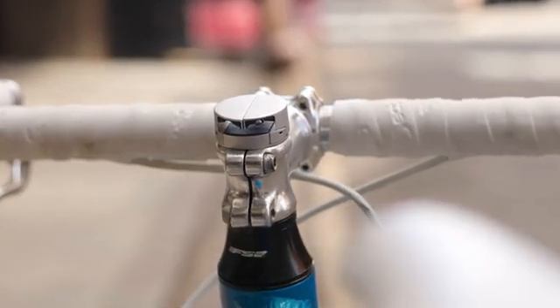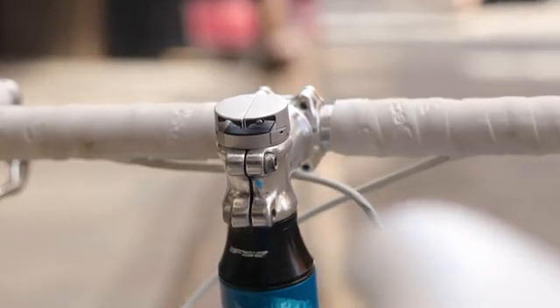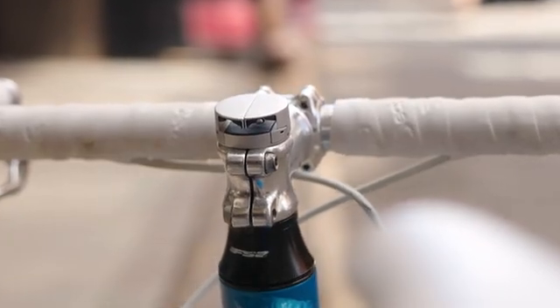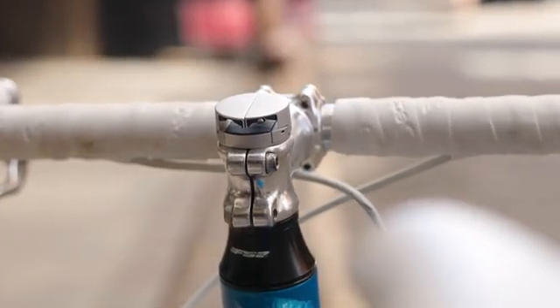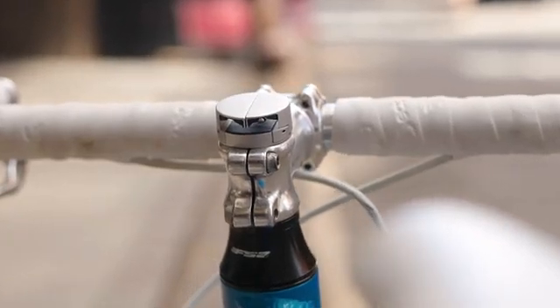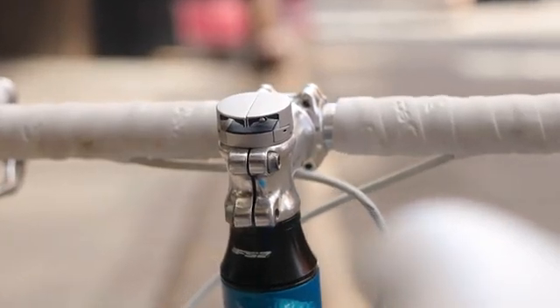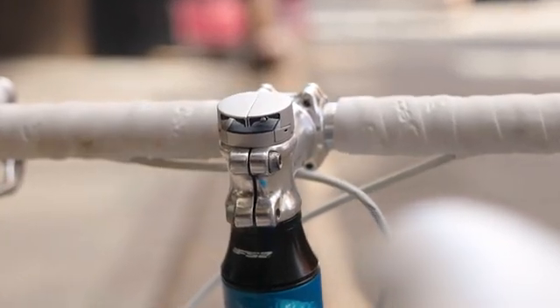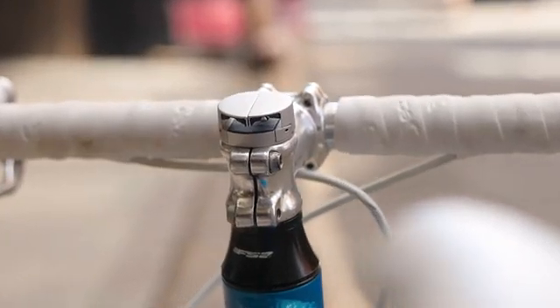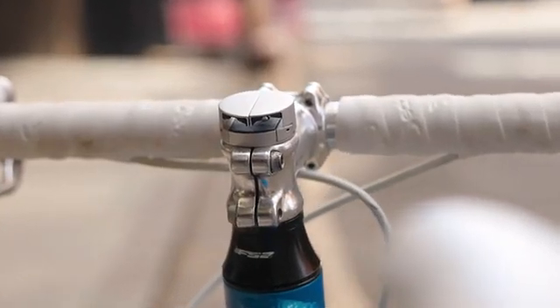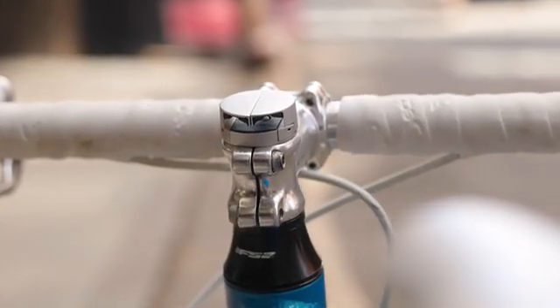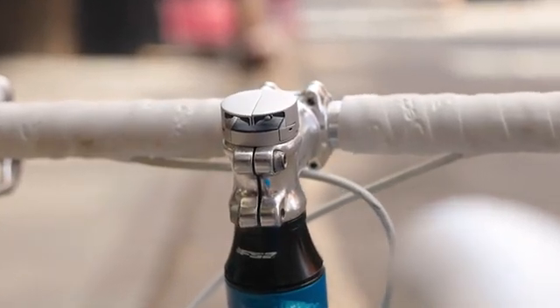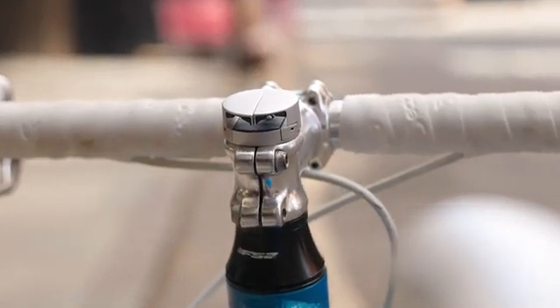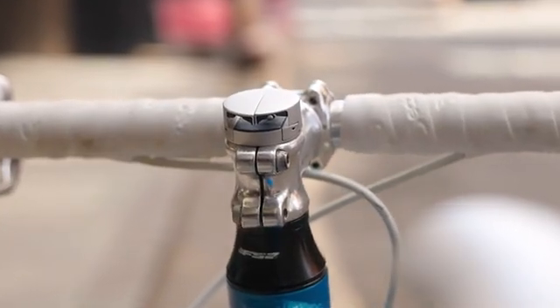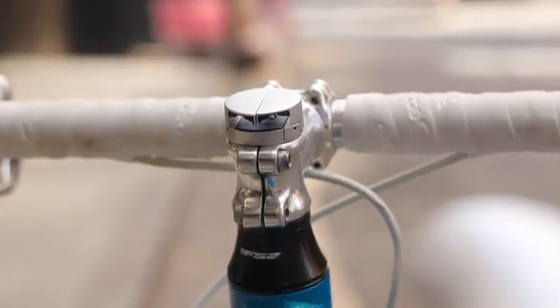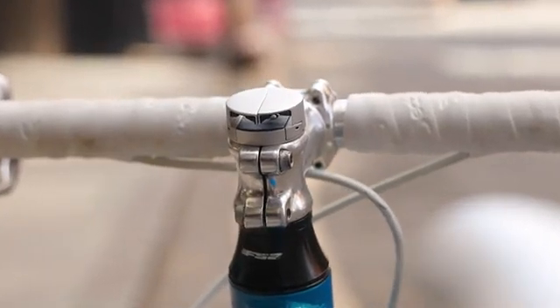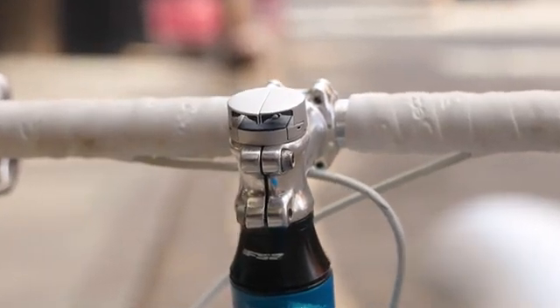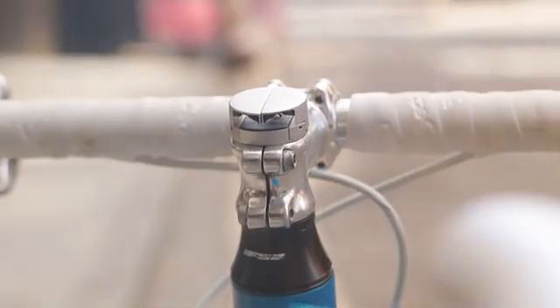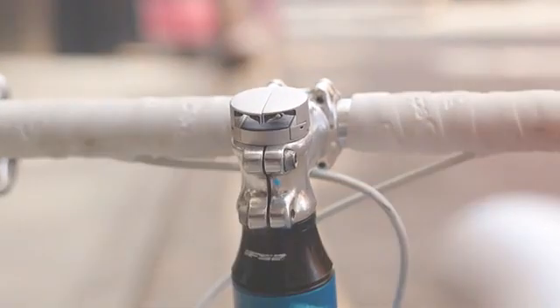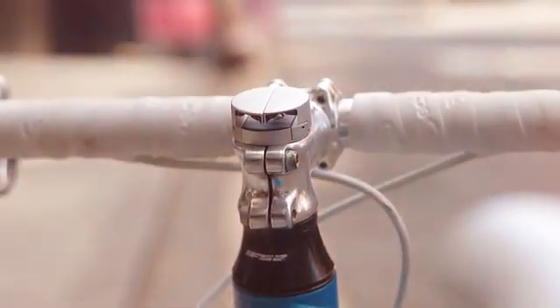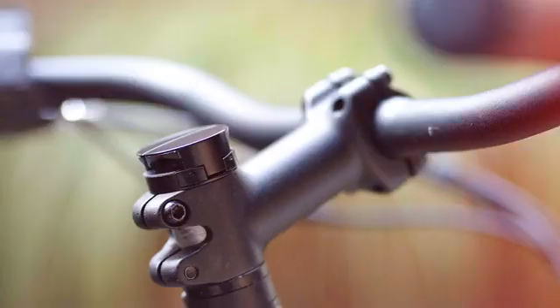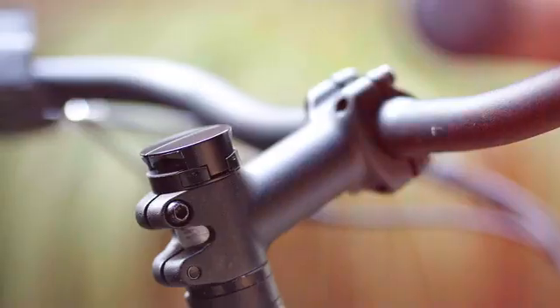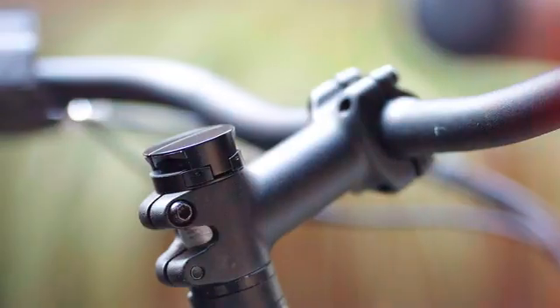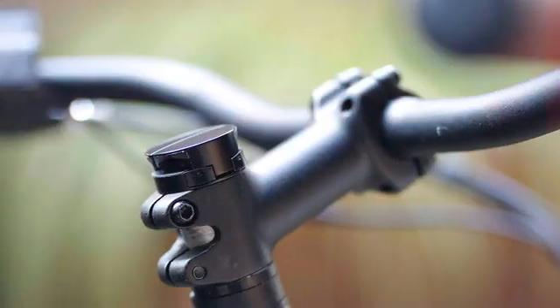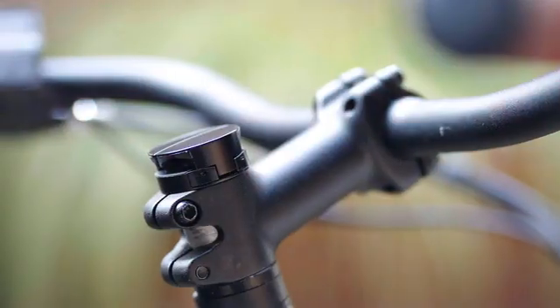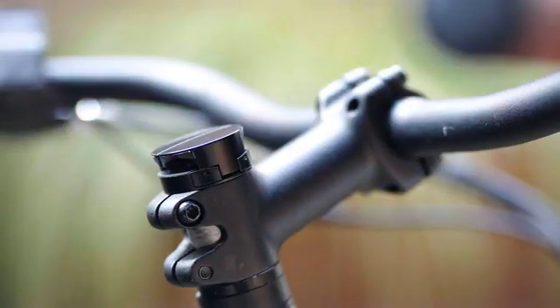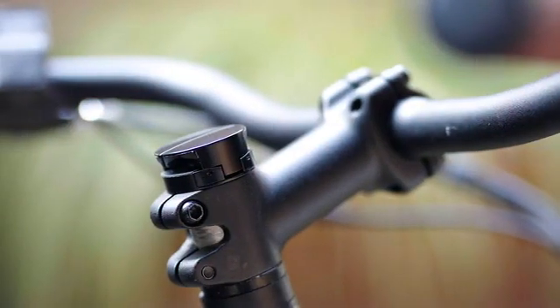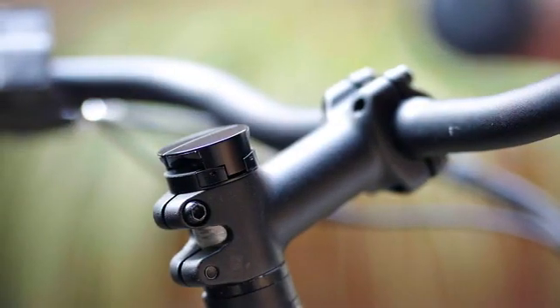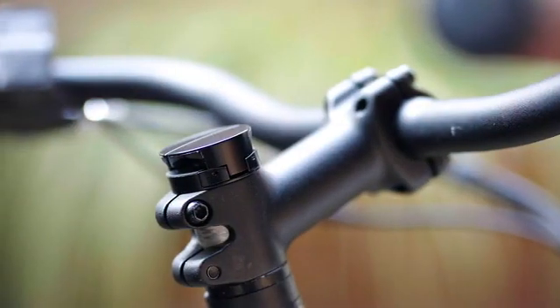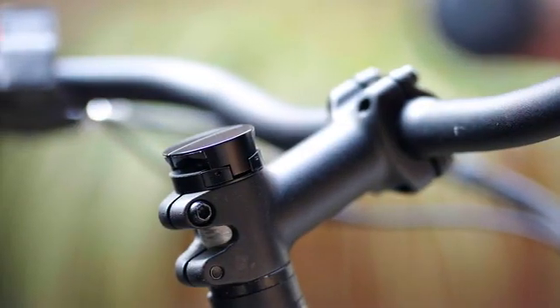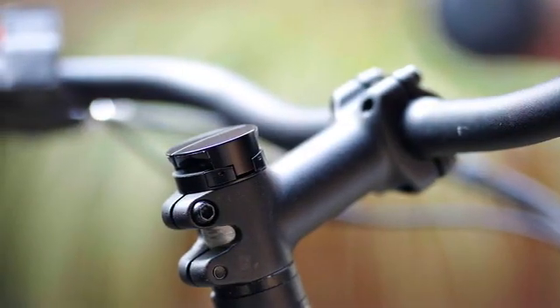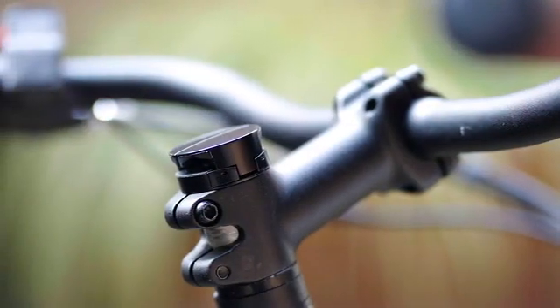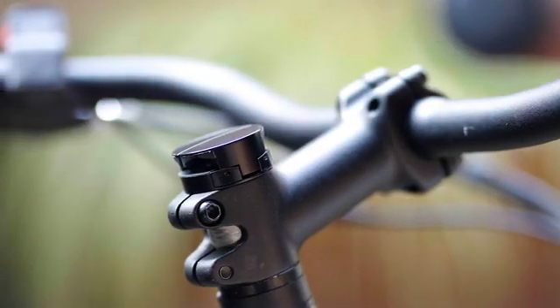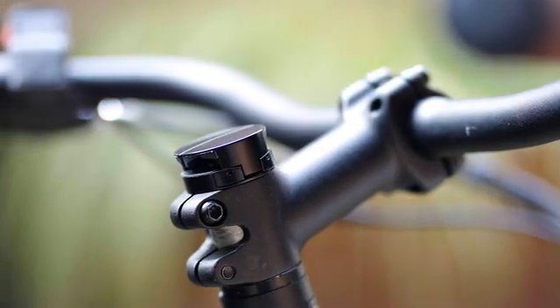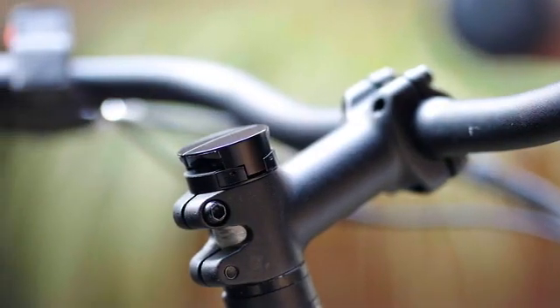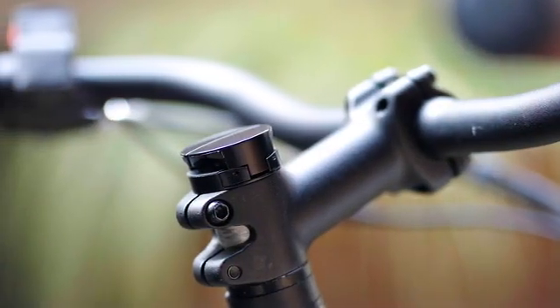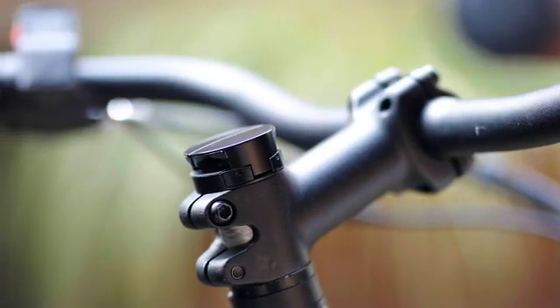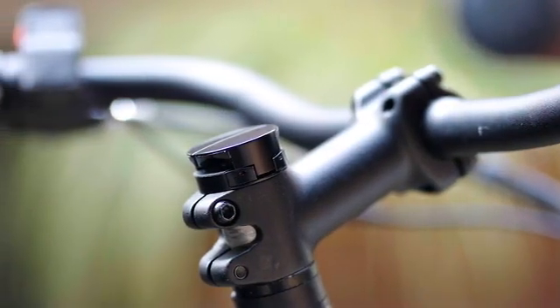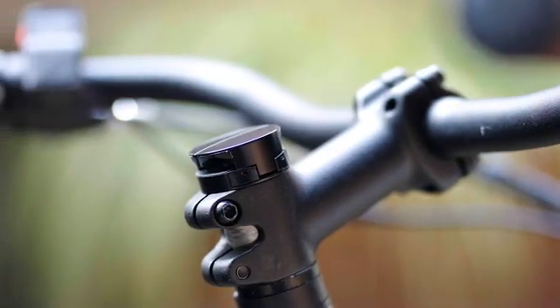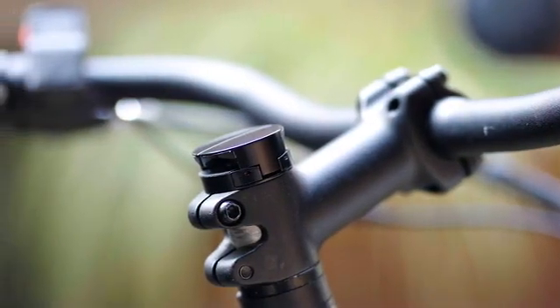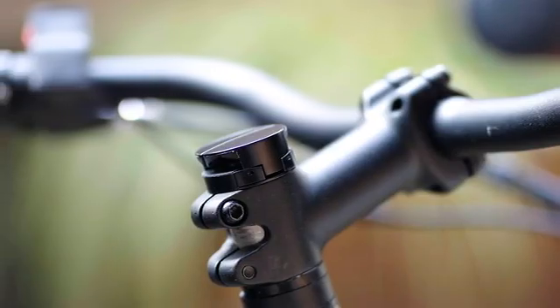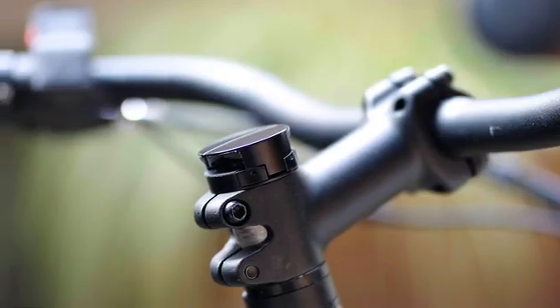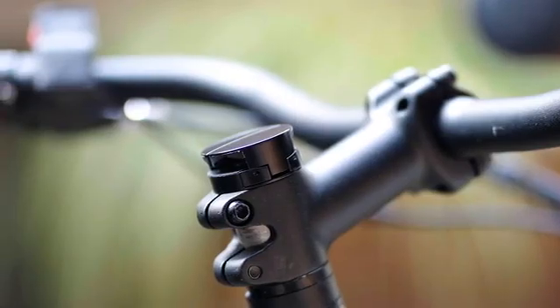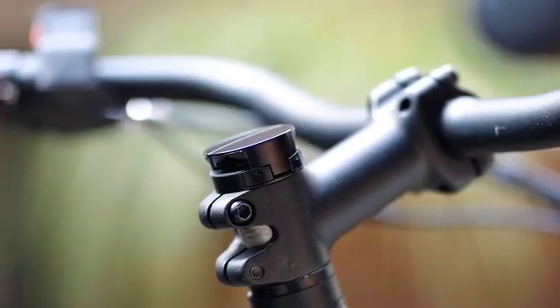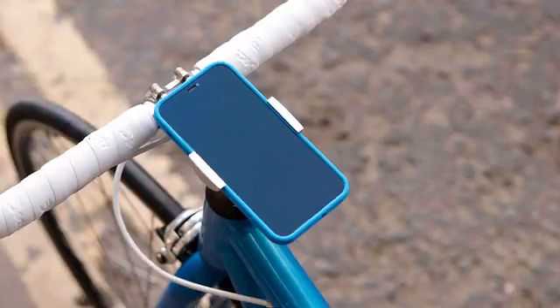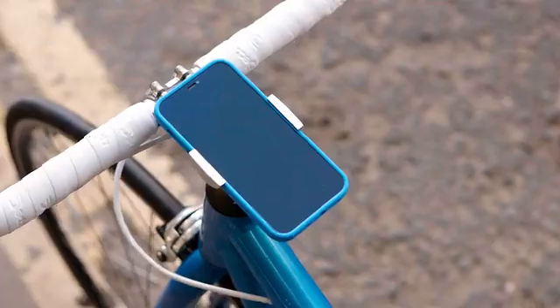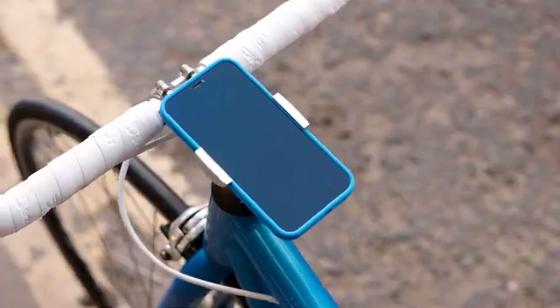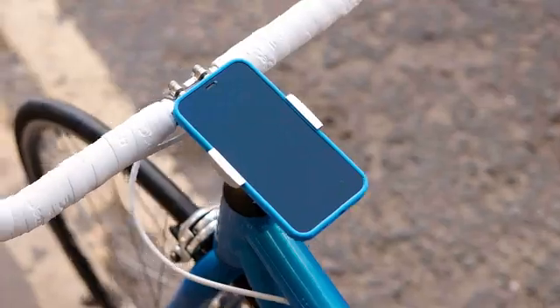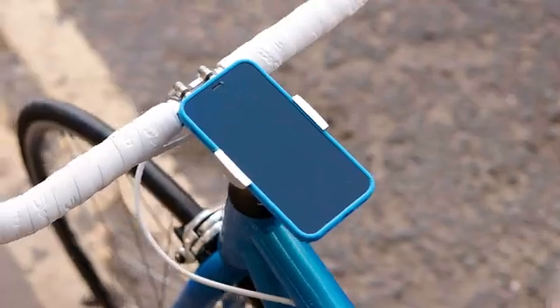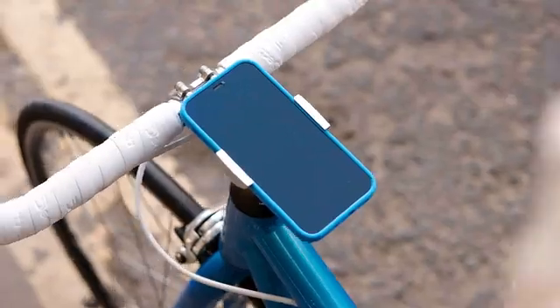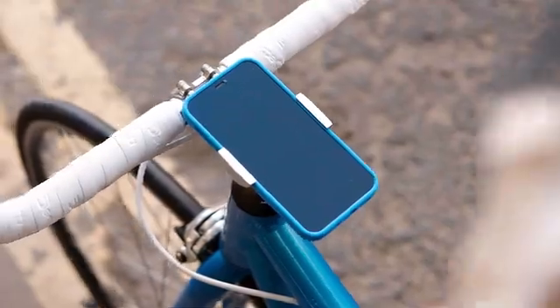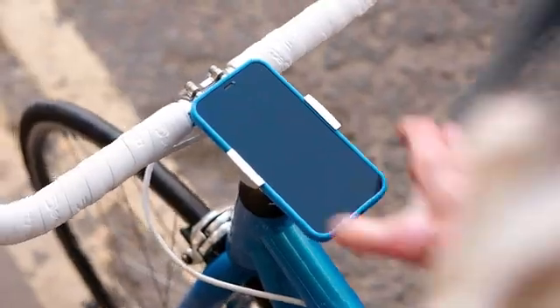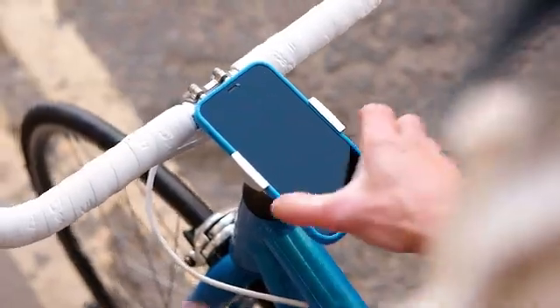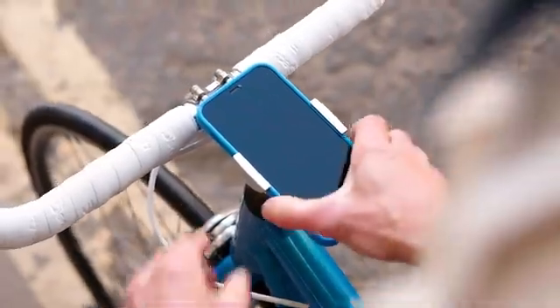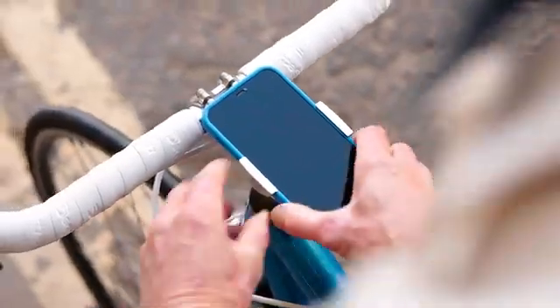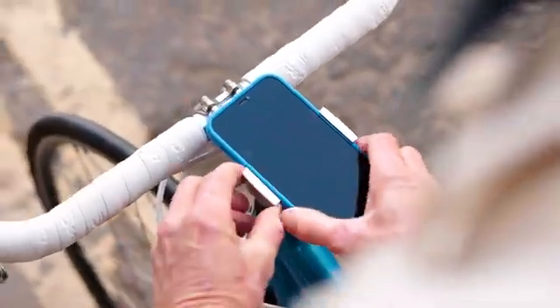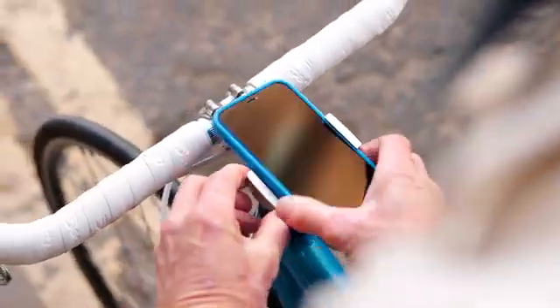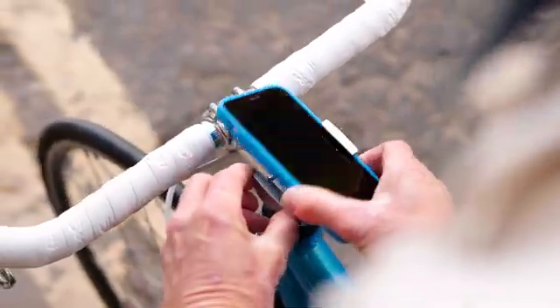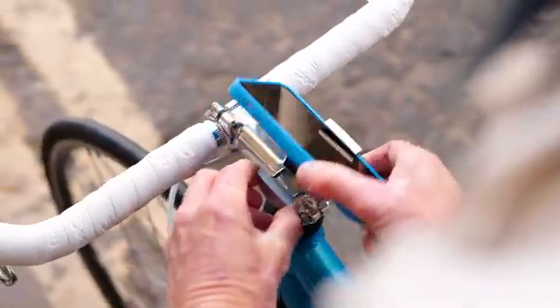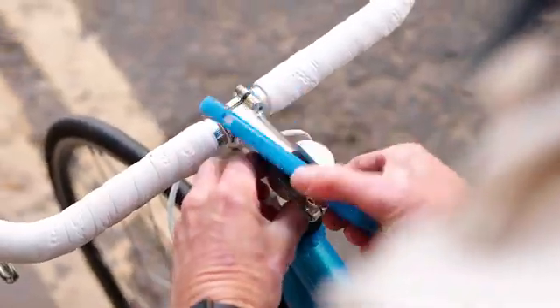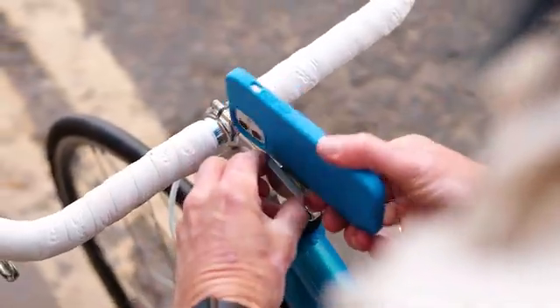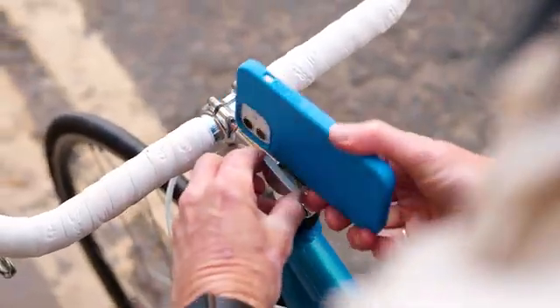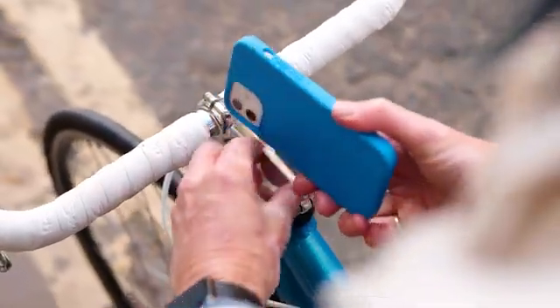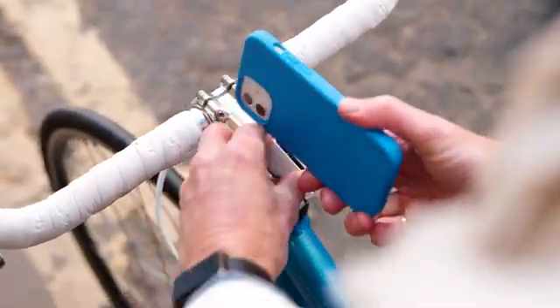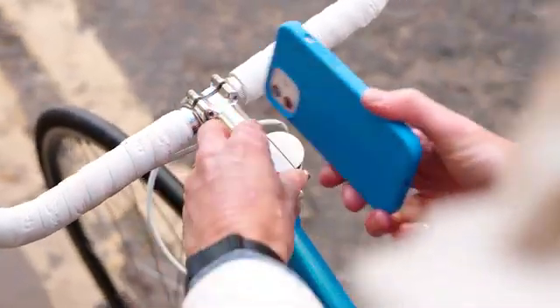At Loop, we make cycling accessories with a difference. We've created another mount that's actually more discreet than our last.